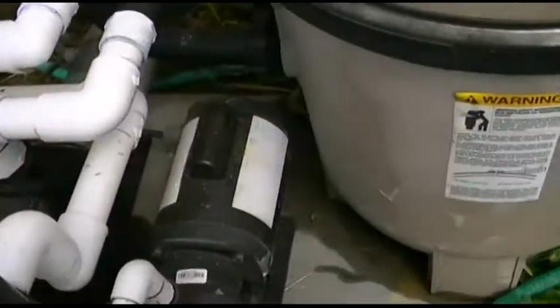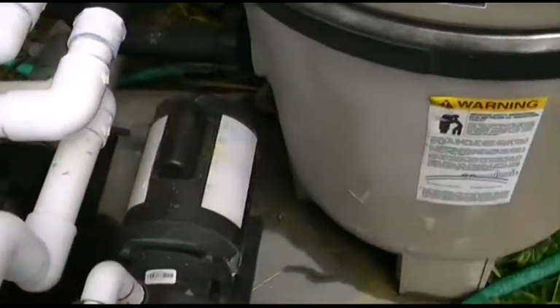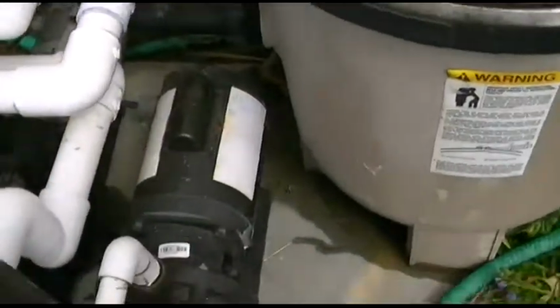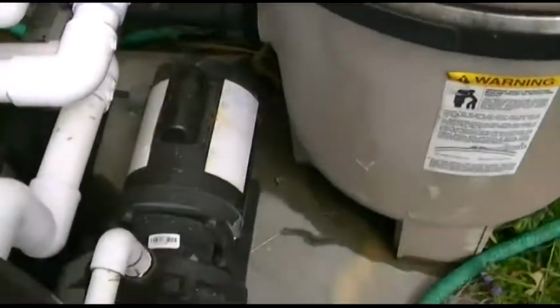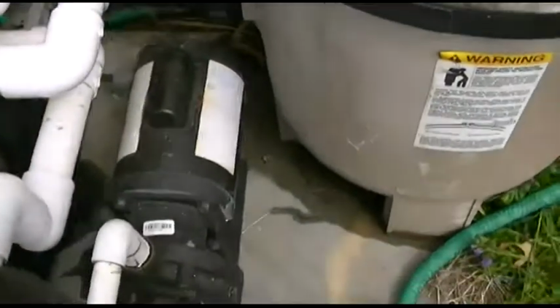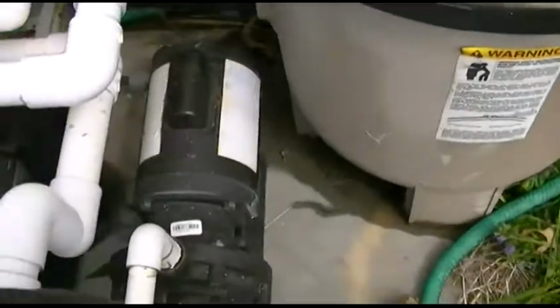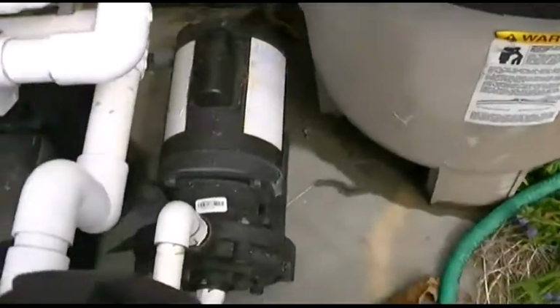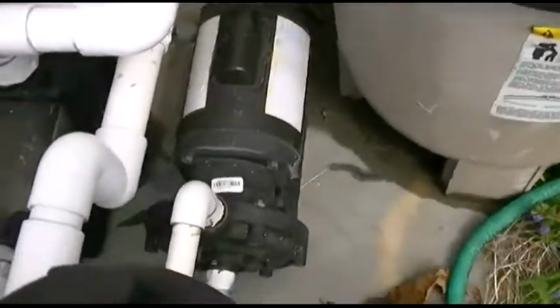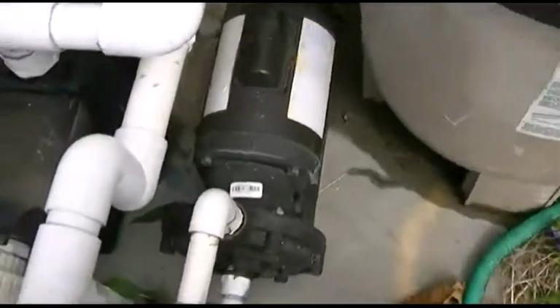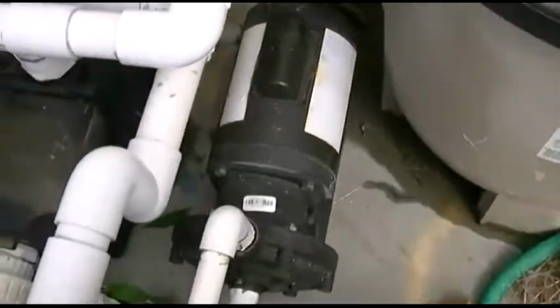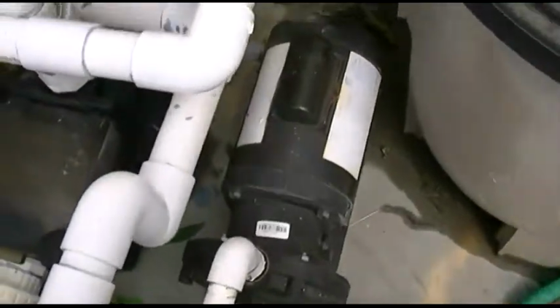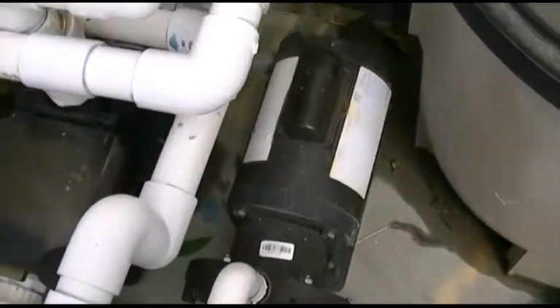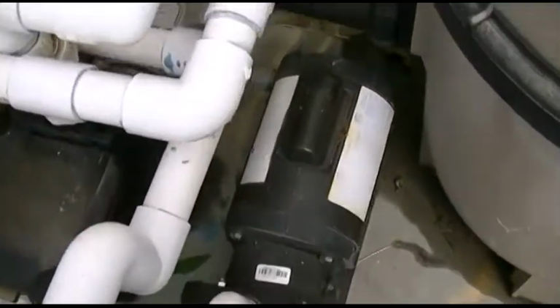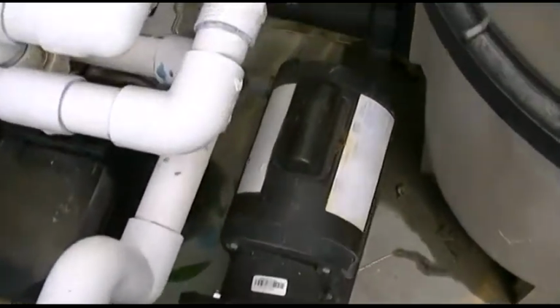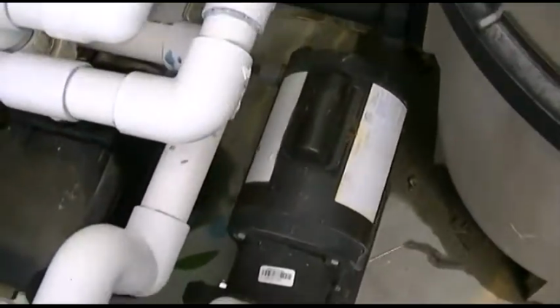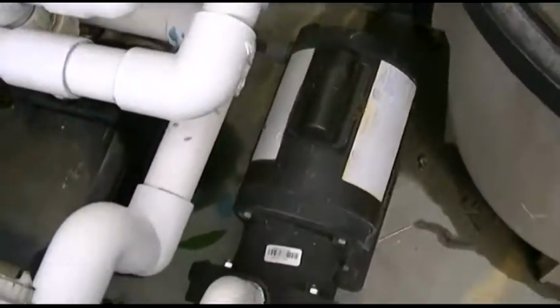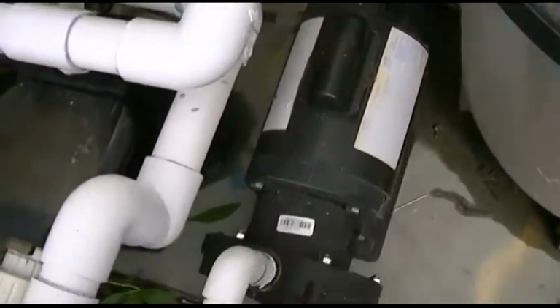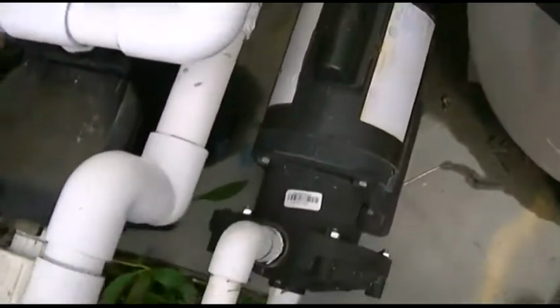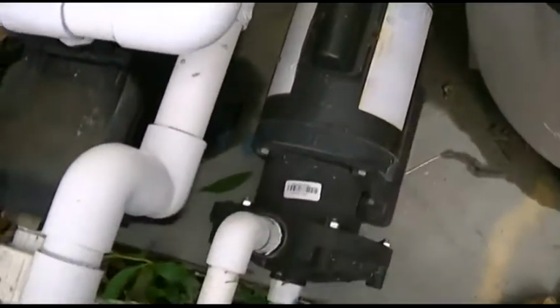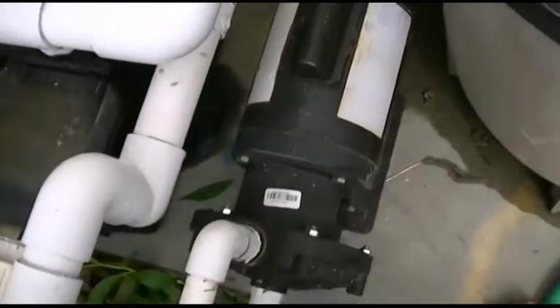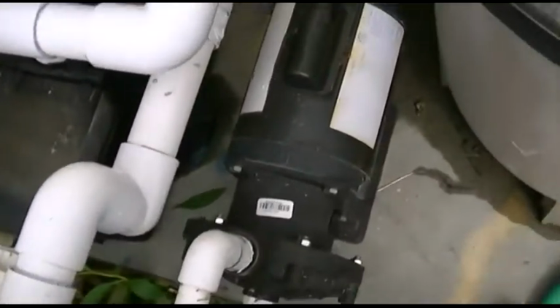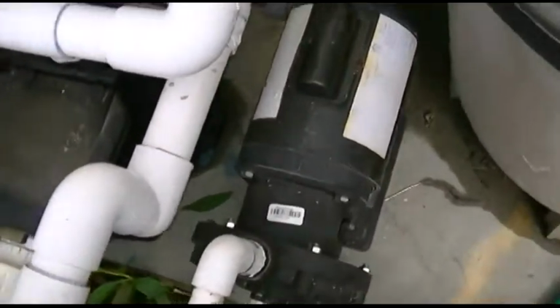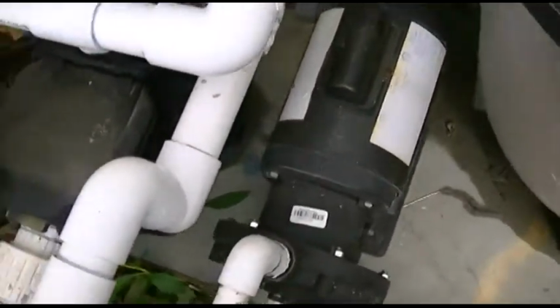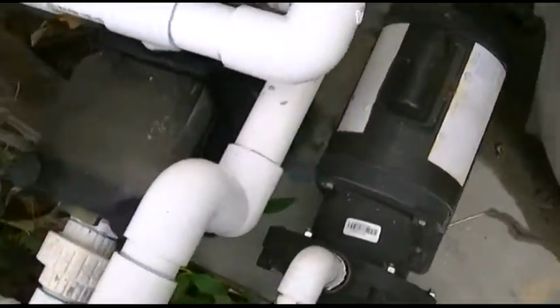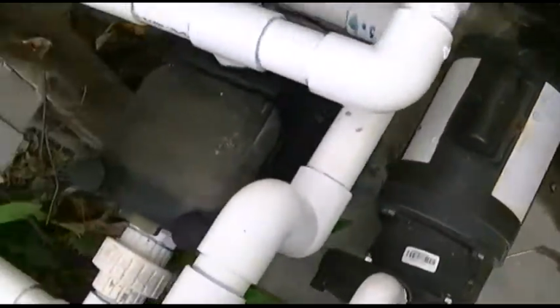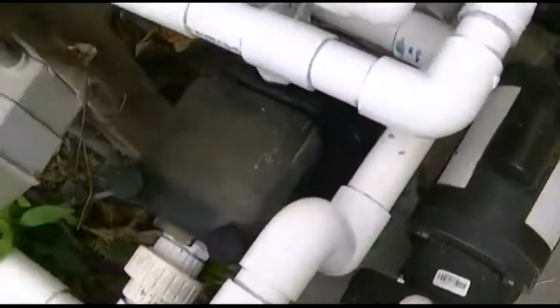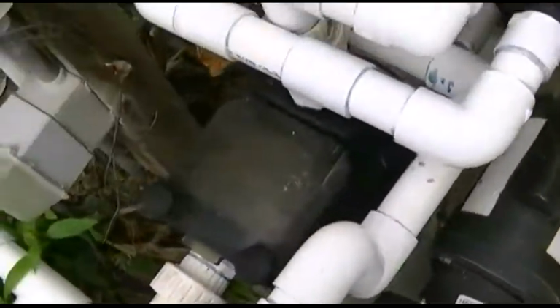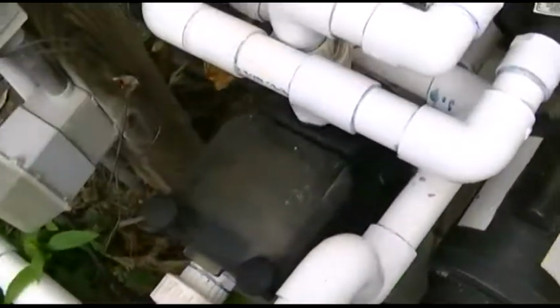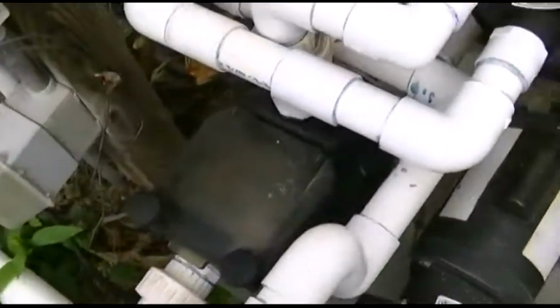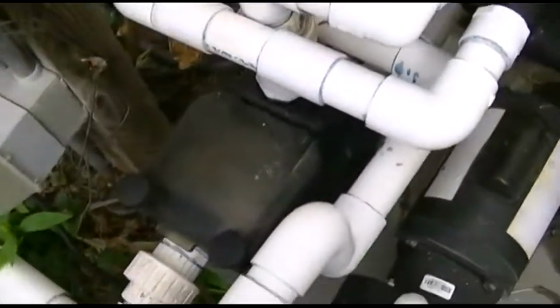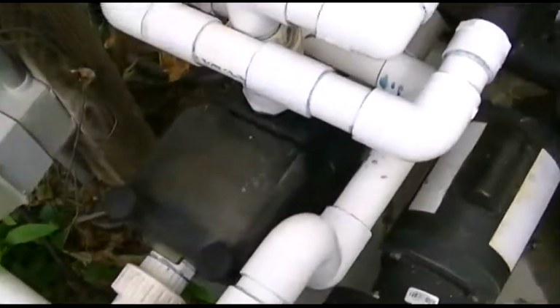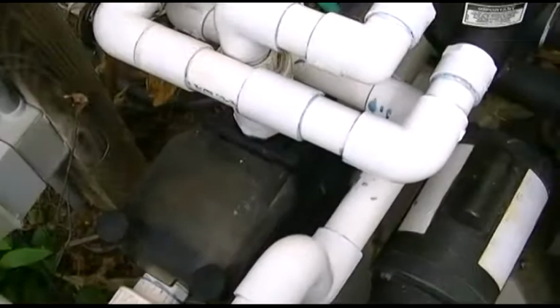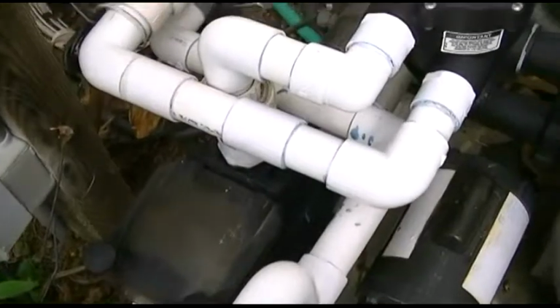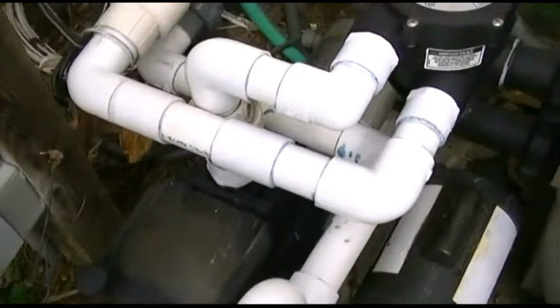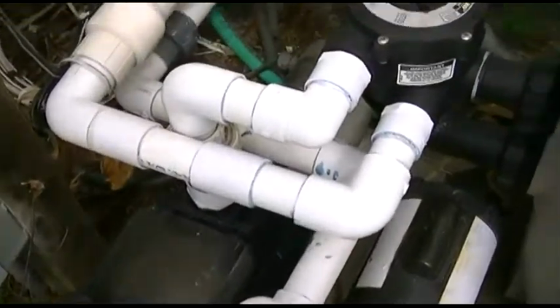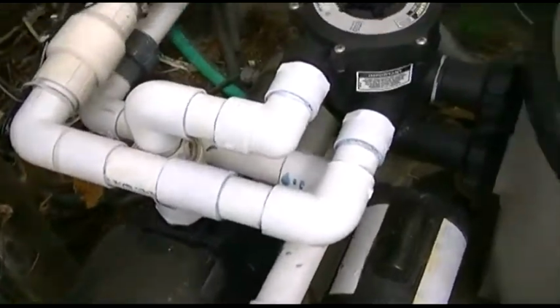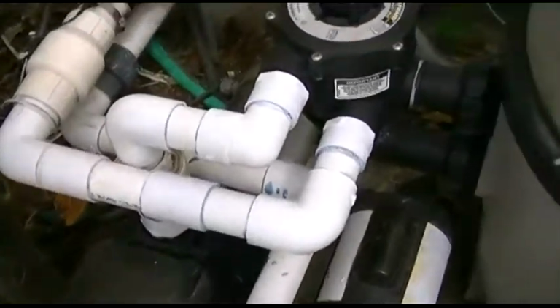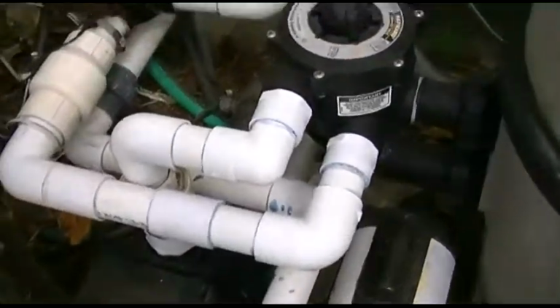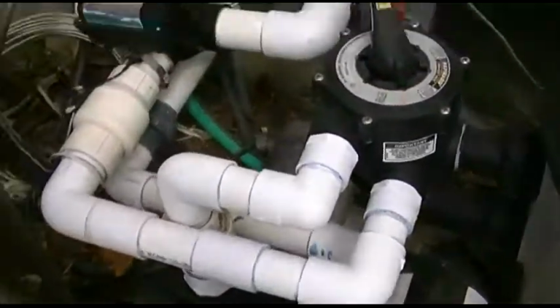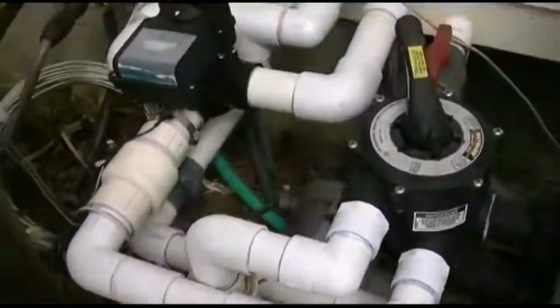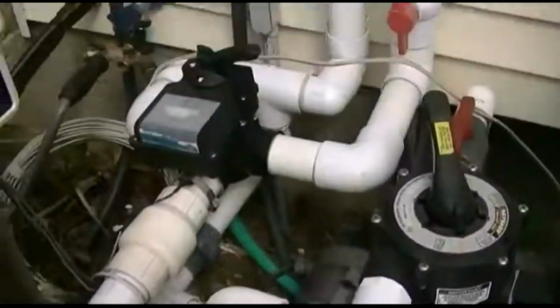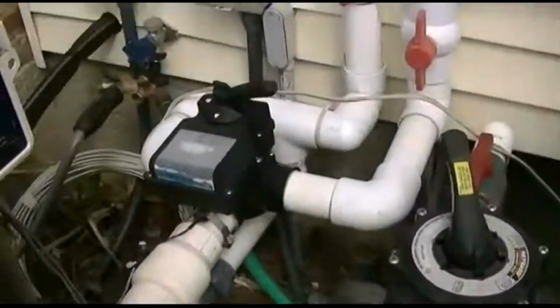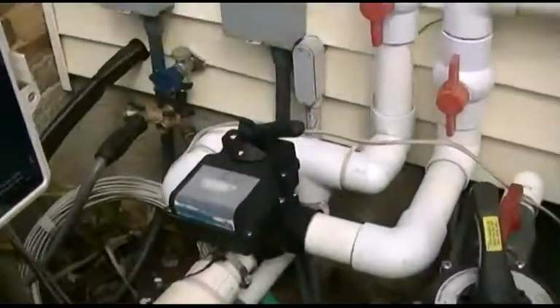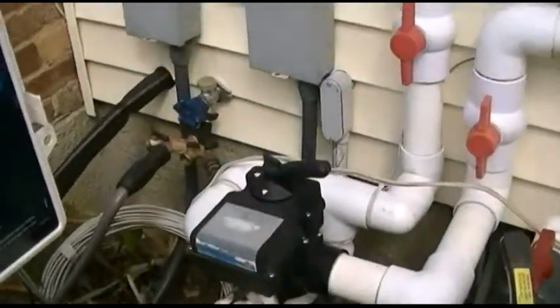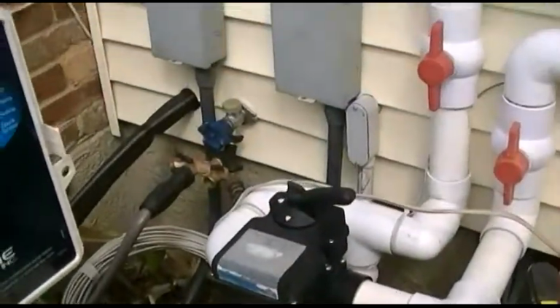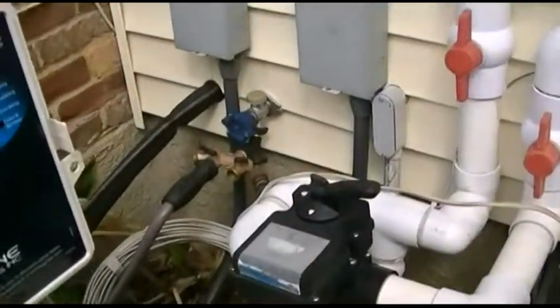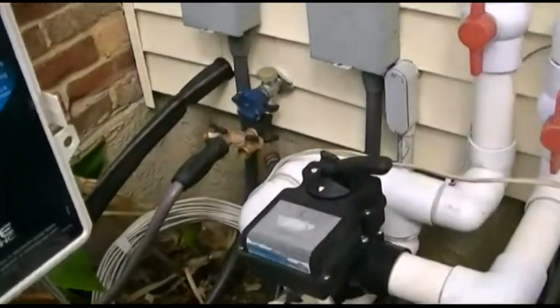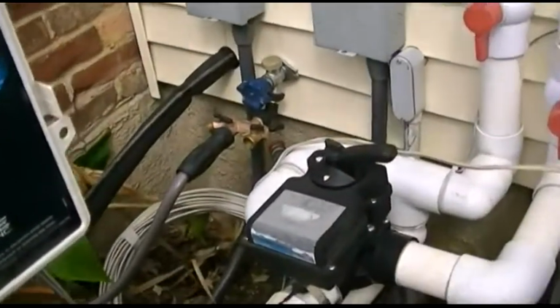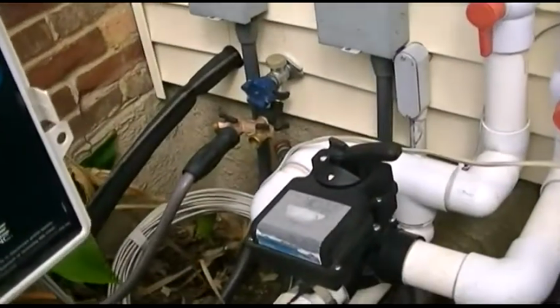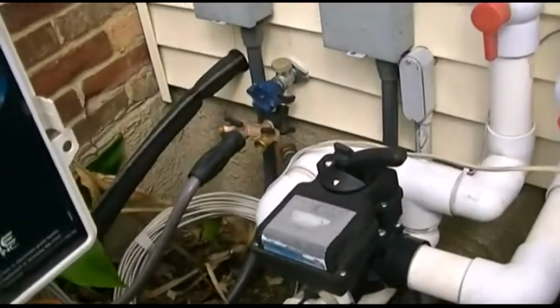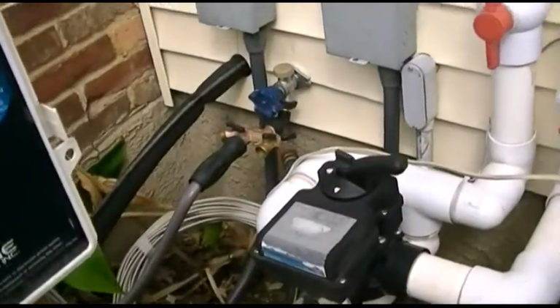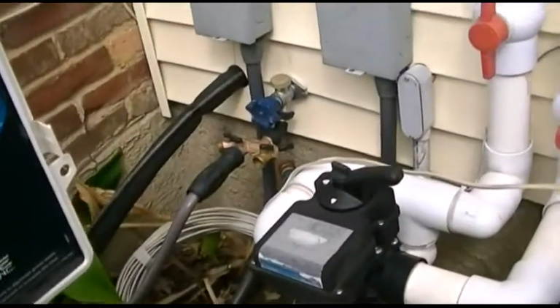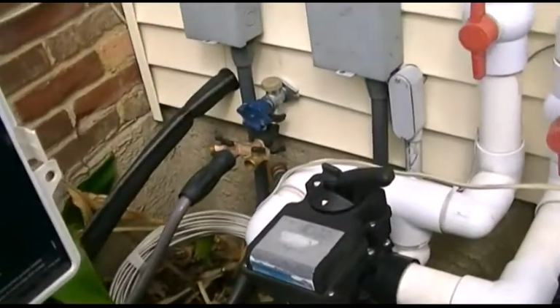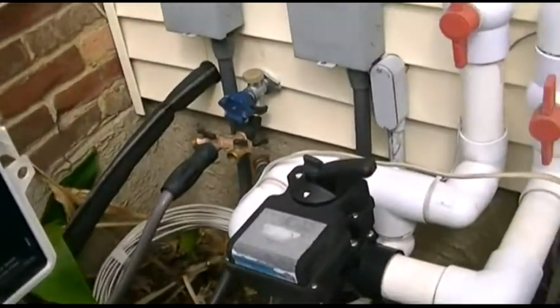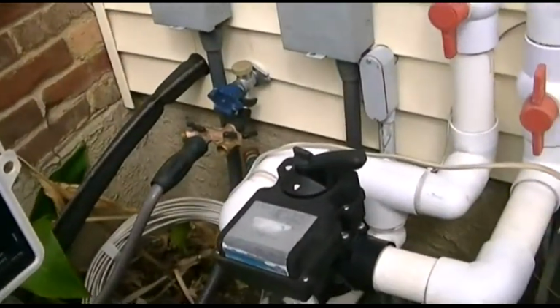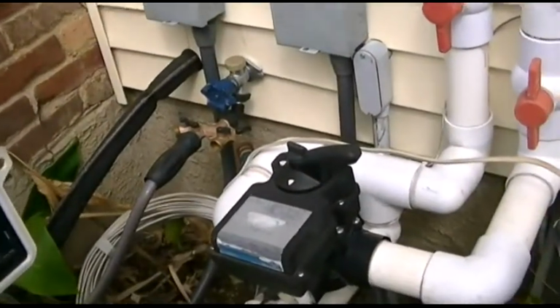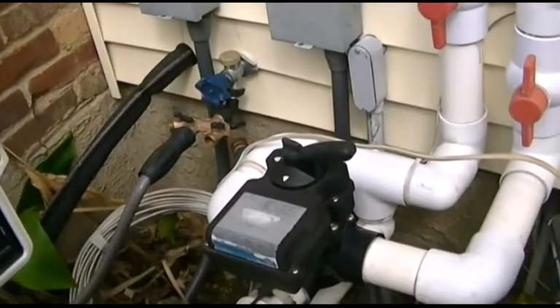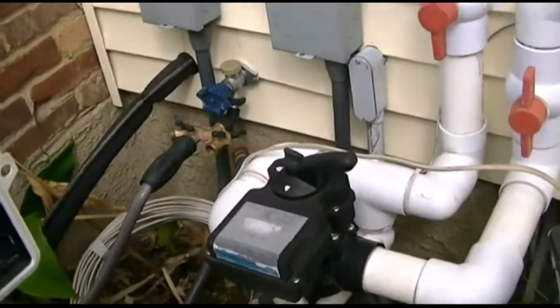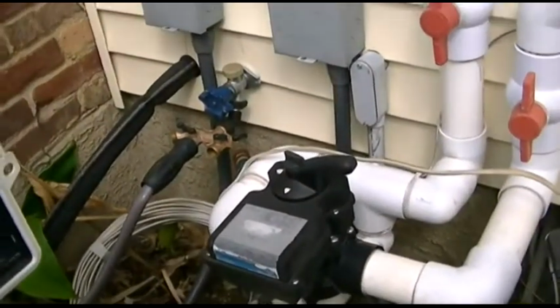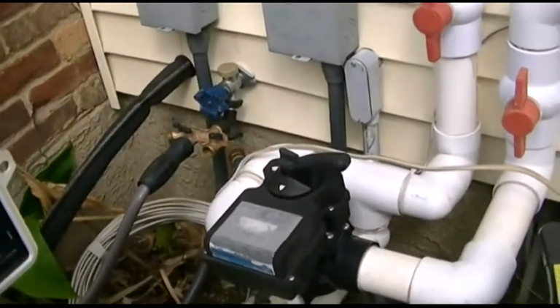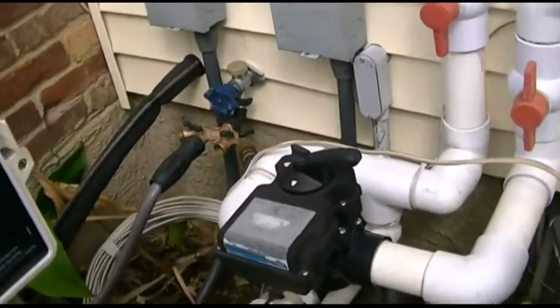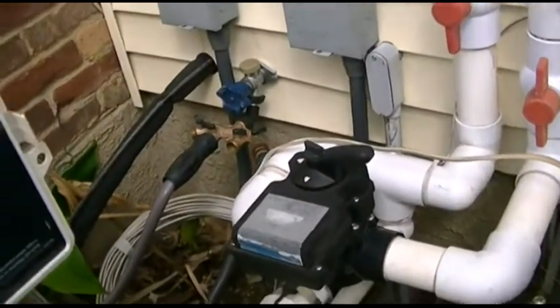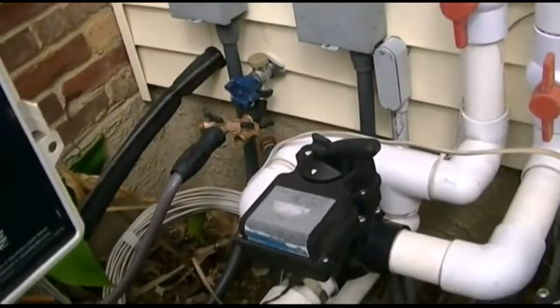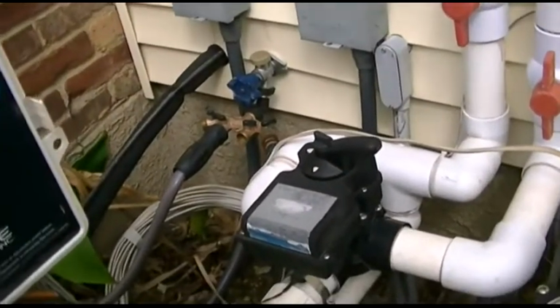But everything else is looking good. Everything's nice and tight. No other leaks than that. Solar is working — I'll shut it off for now.